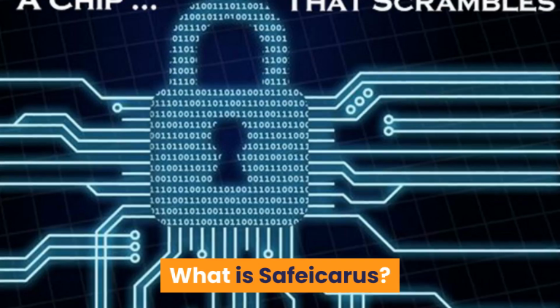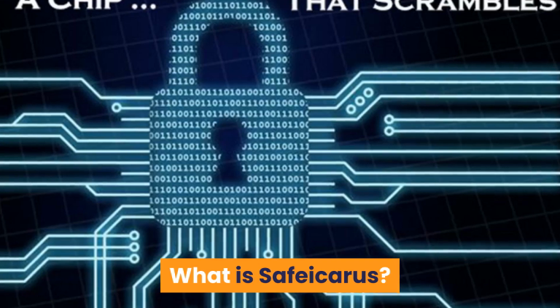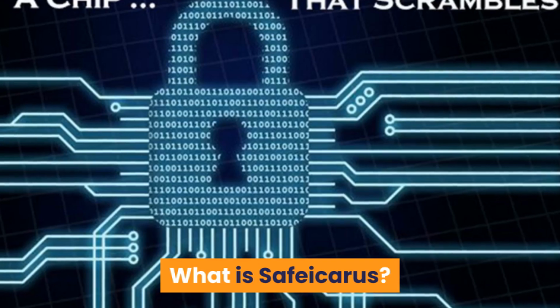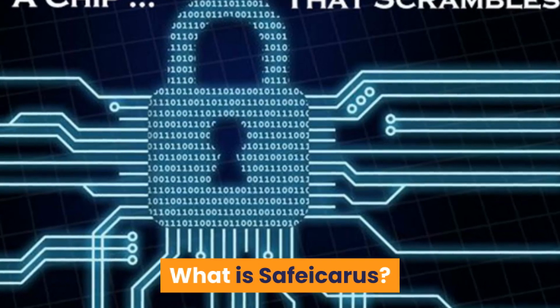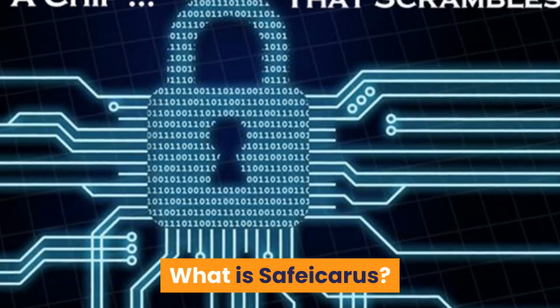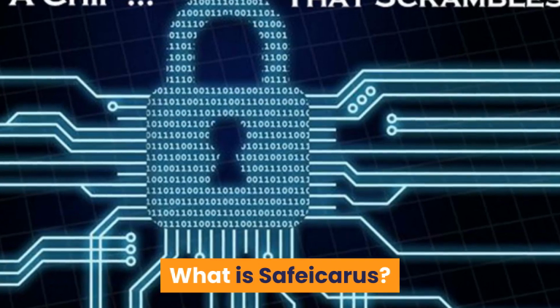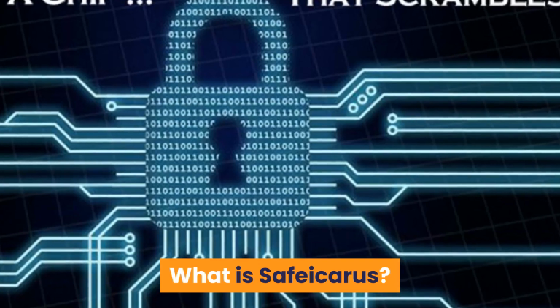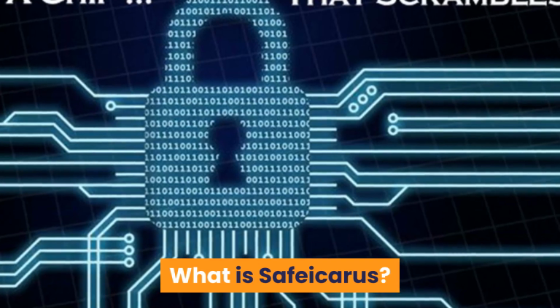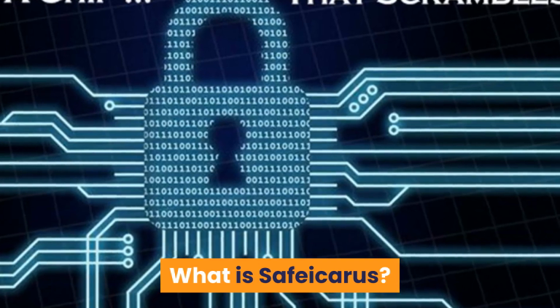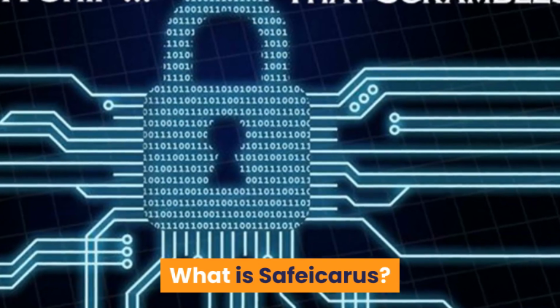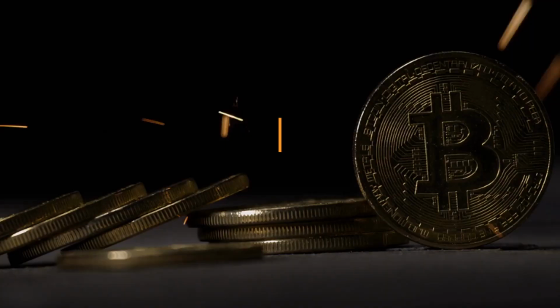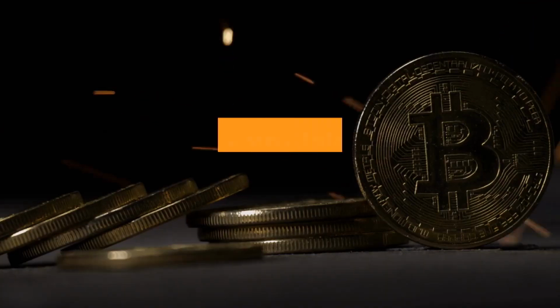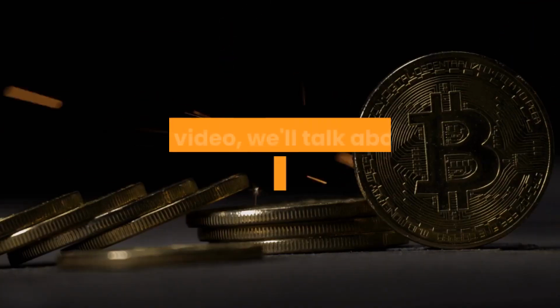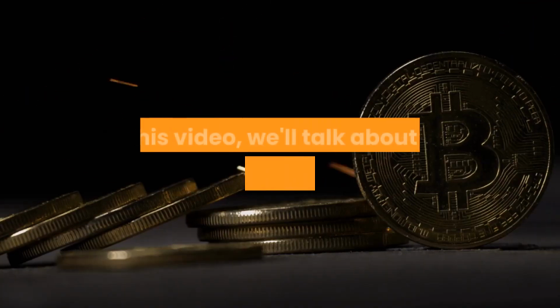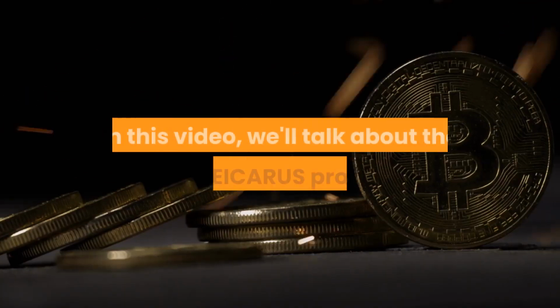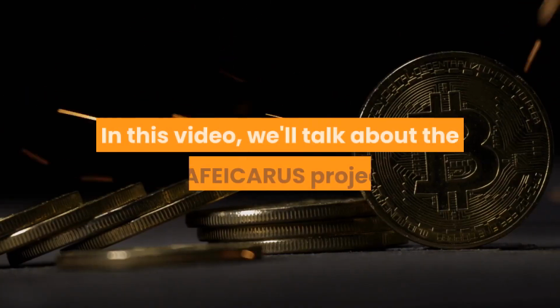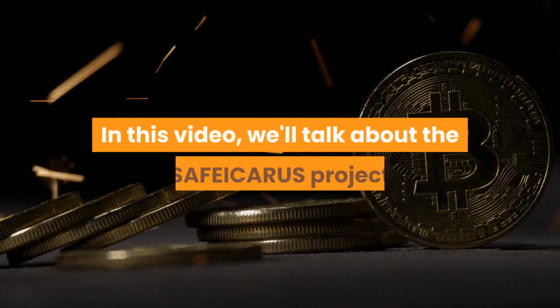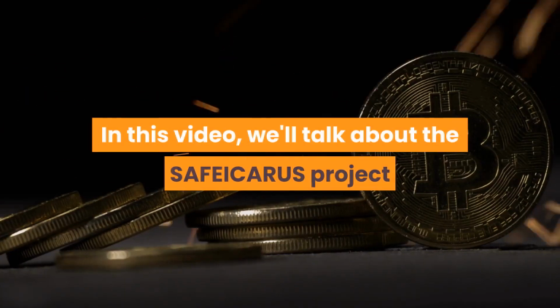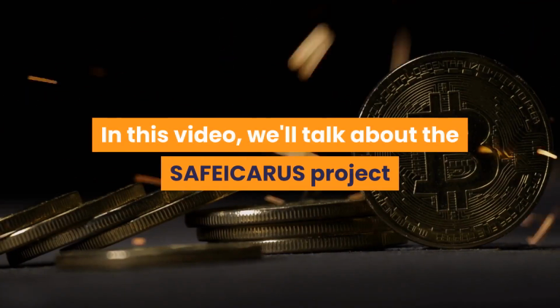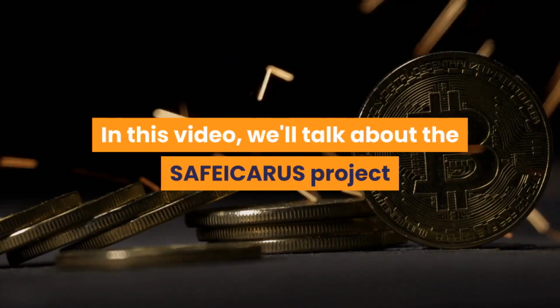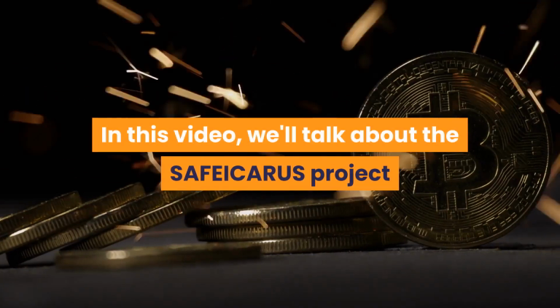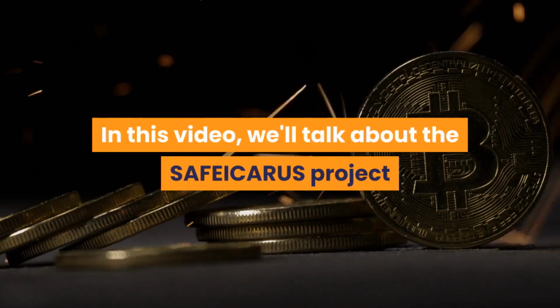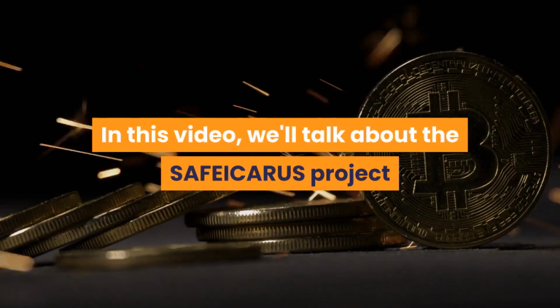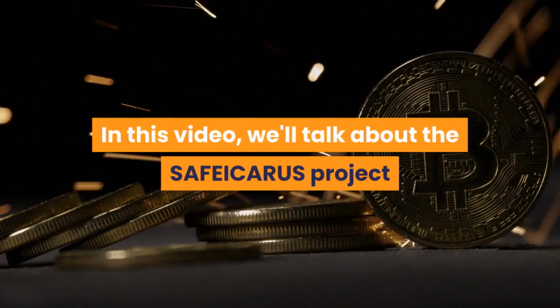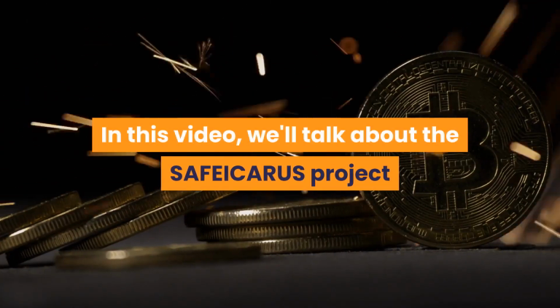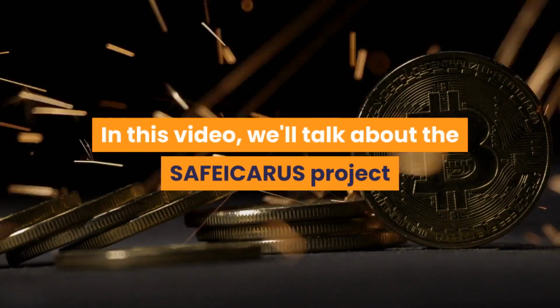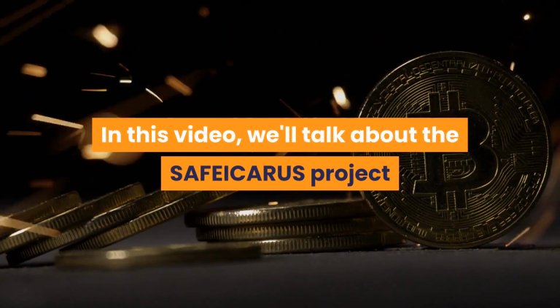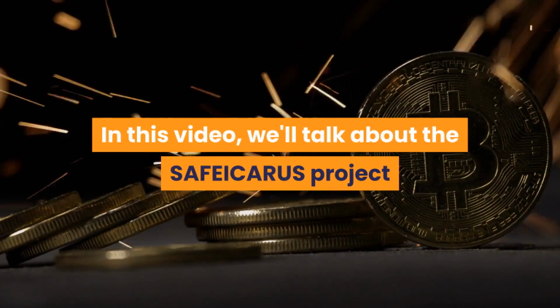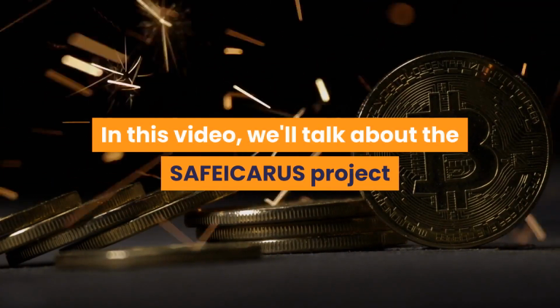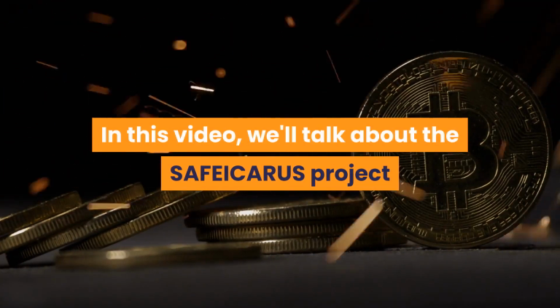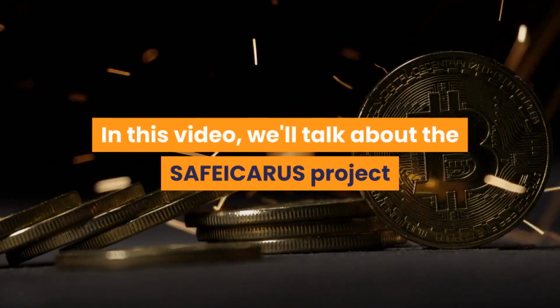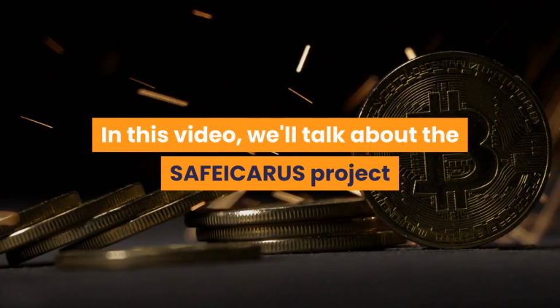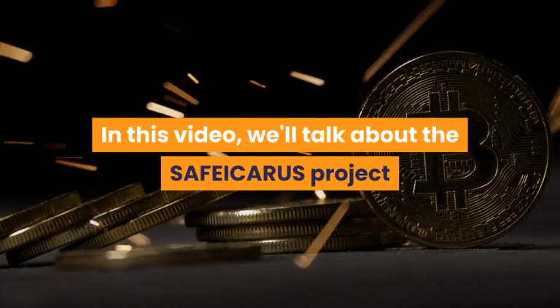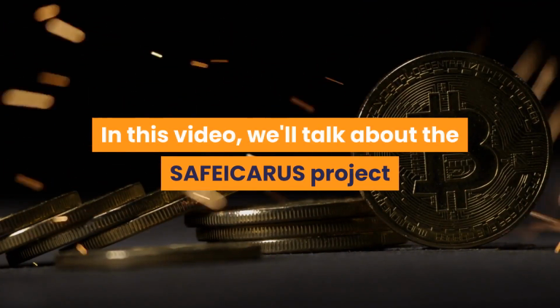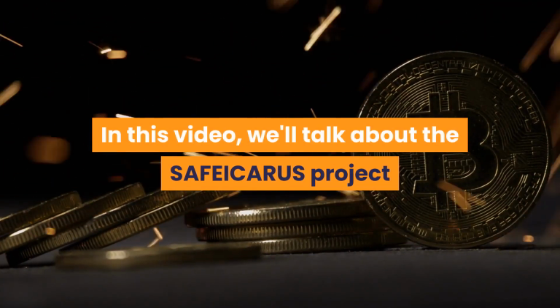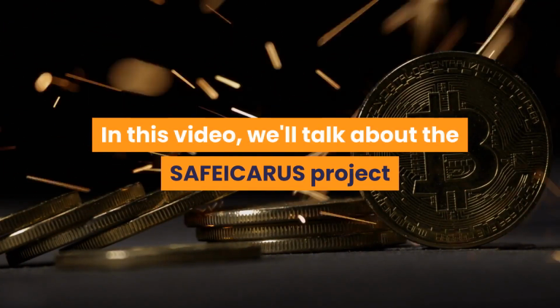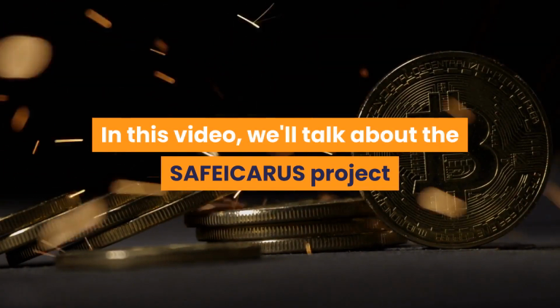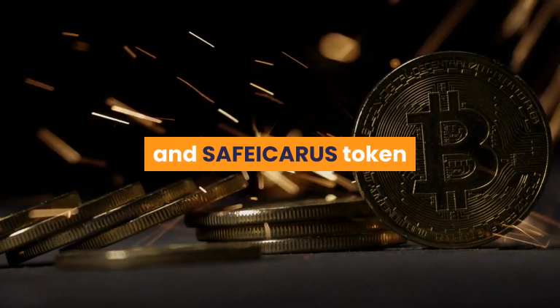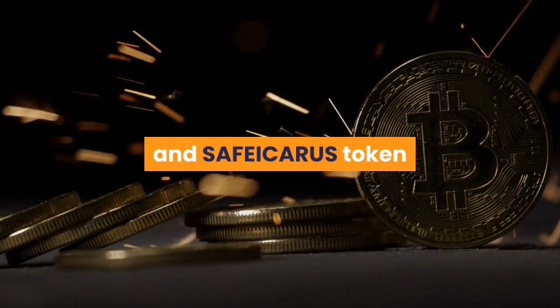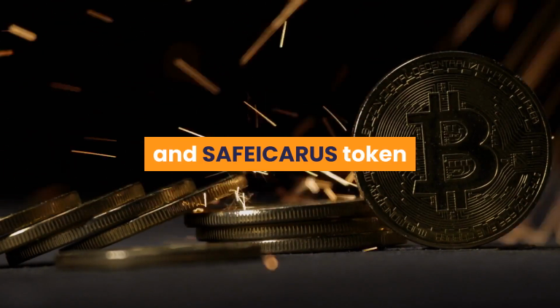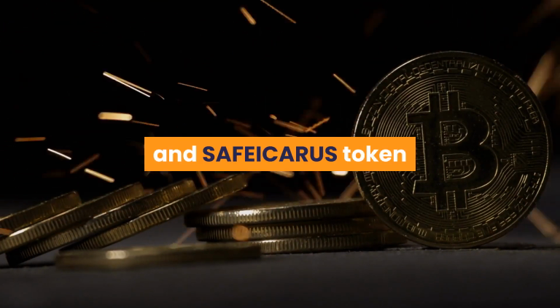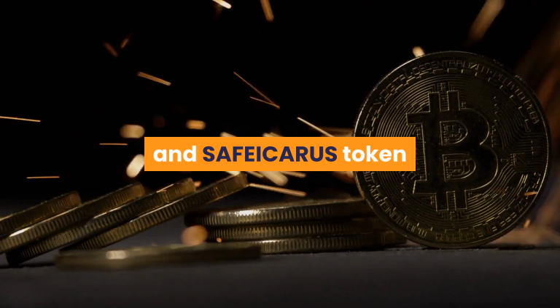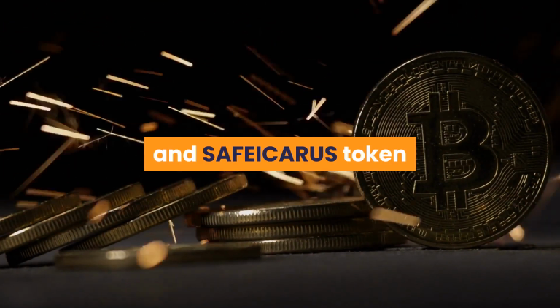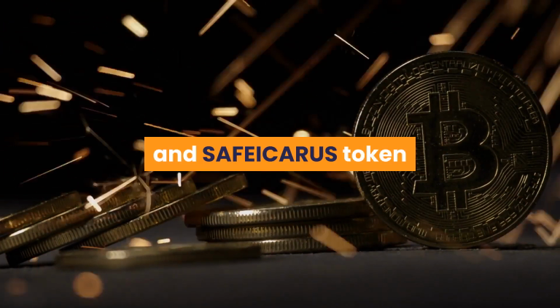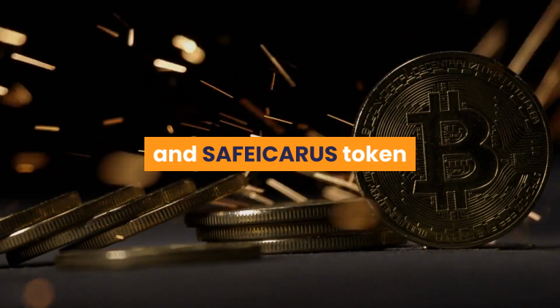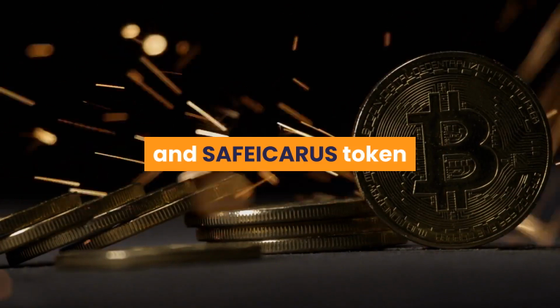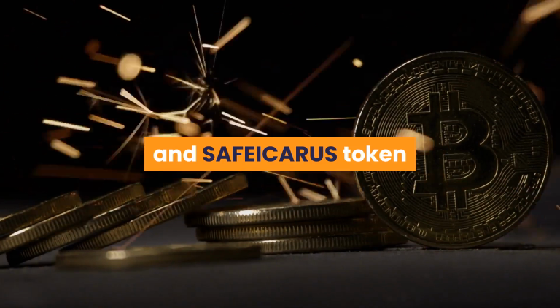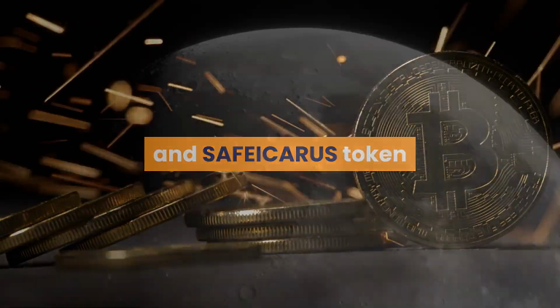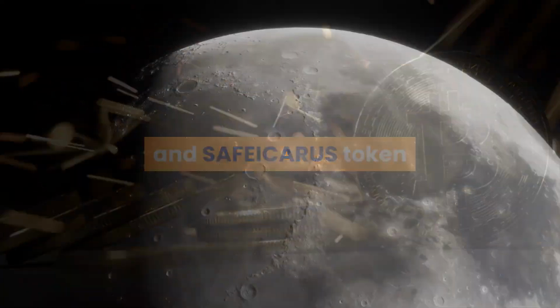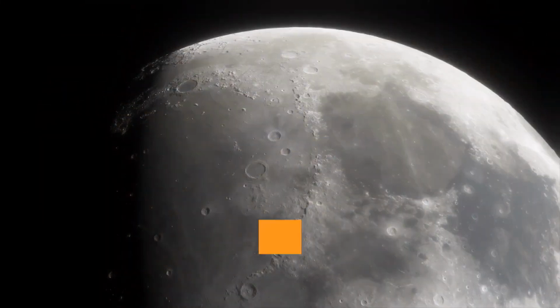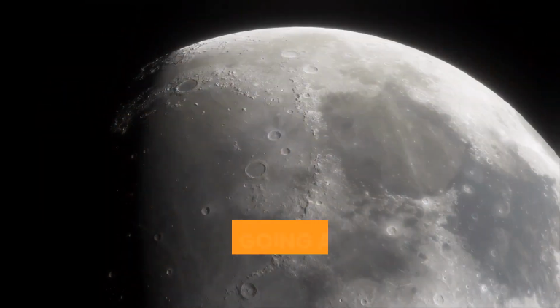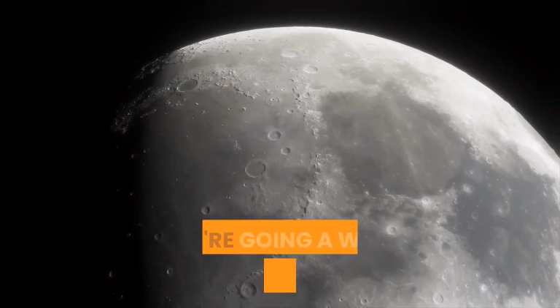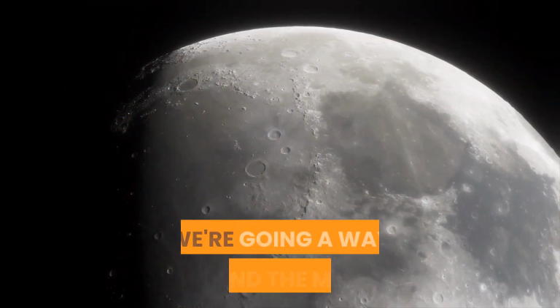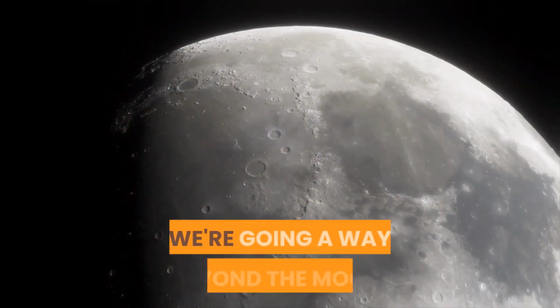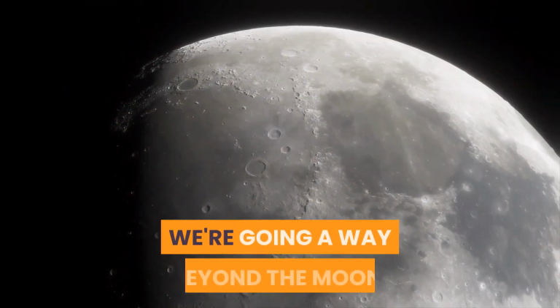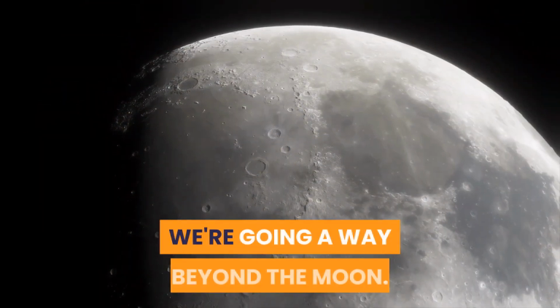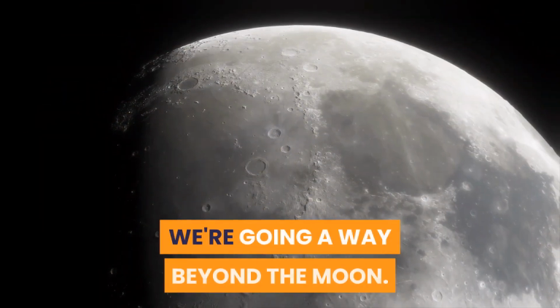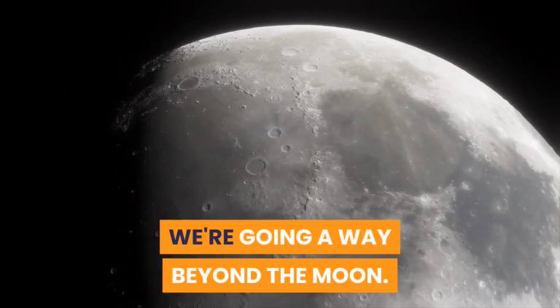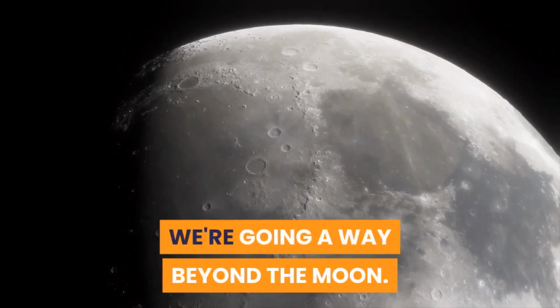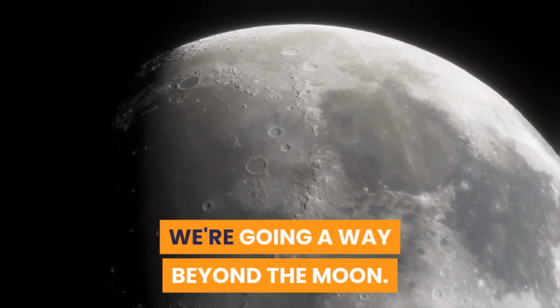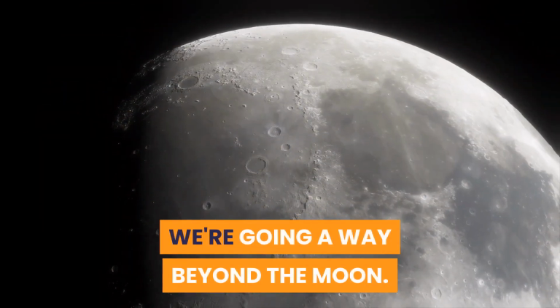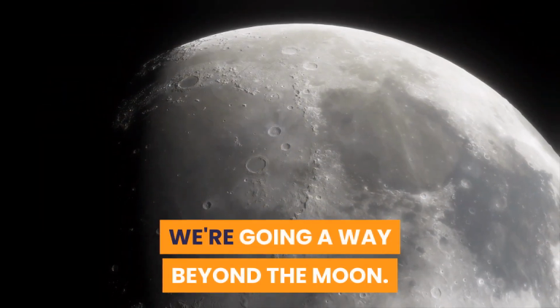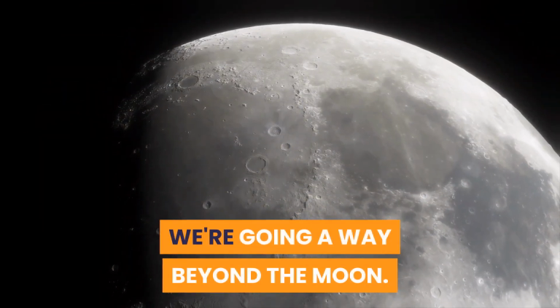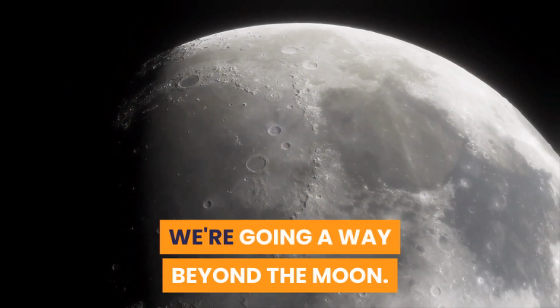What is Safe Icarus? In this video, we'll talk about the Safe Icarus project and Safe Icarus token. We're going way beyond the moon.